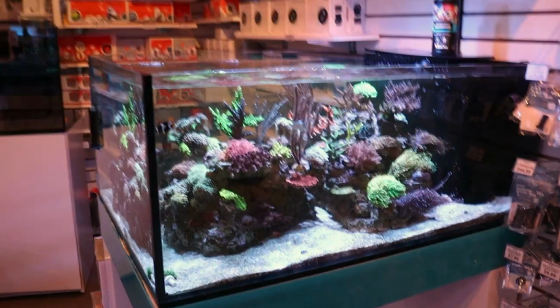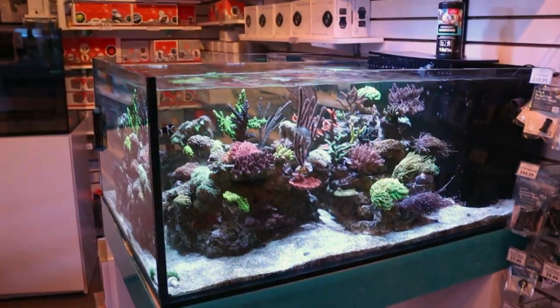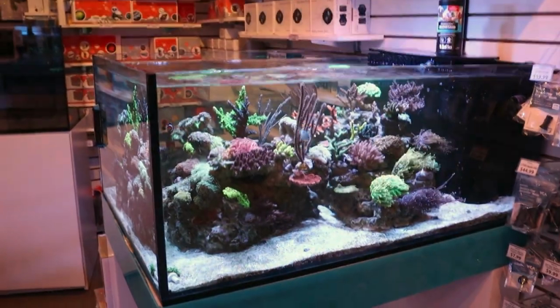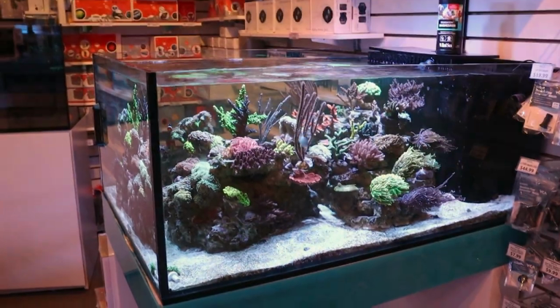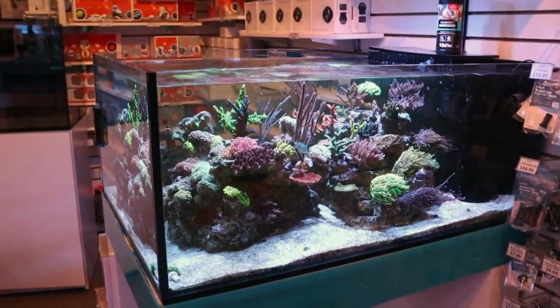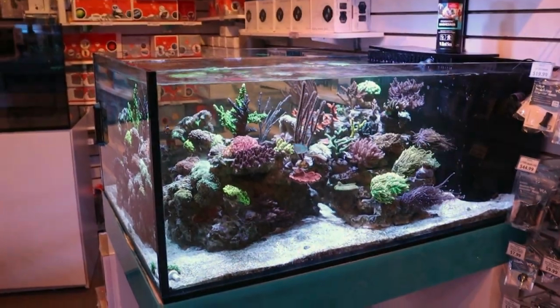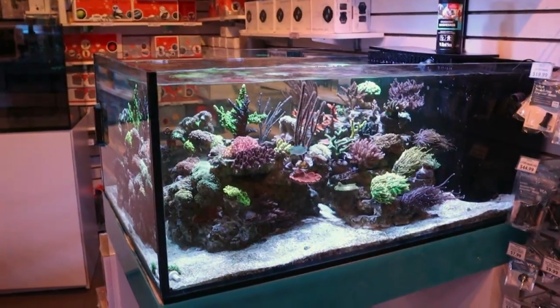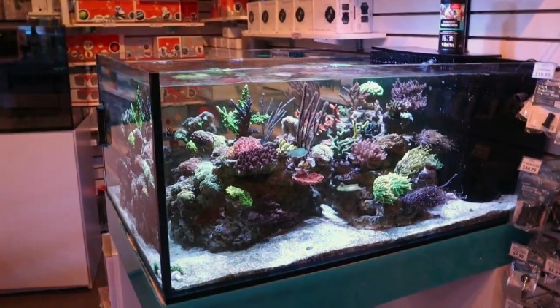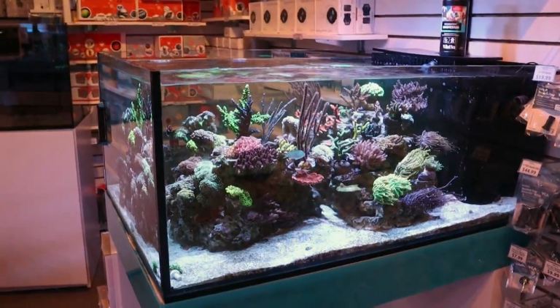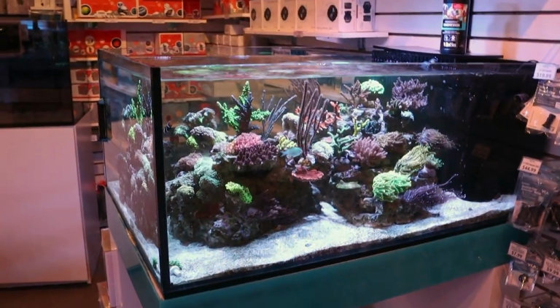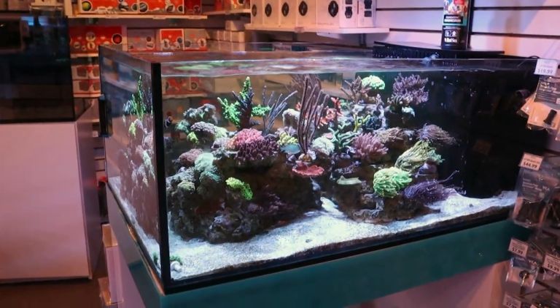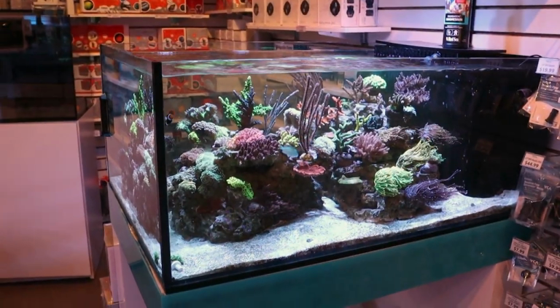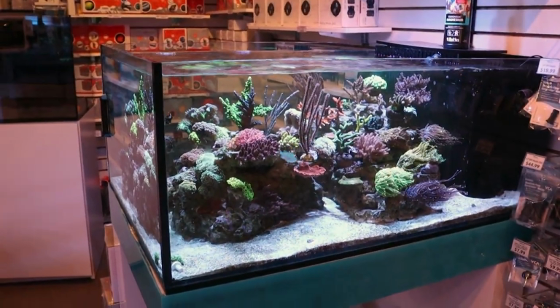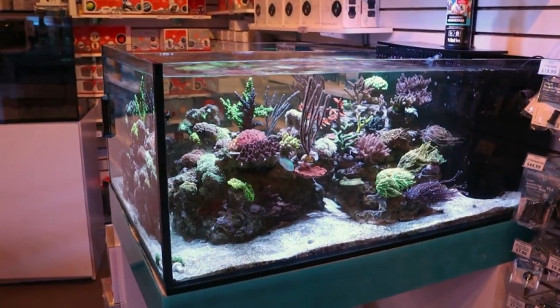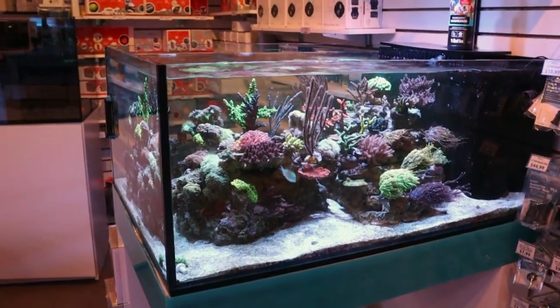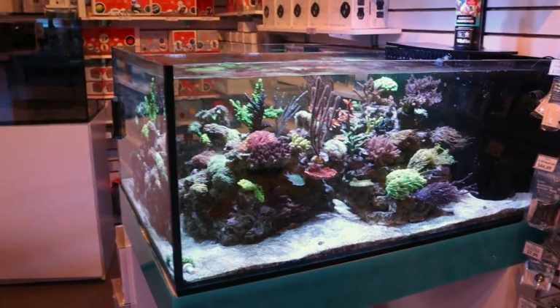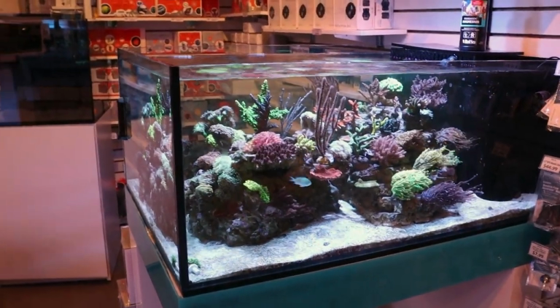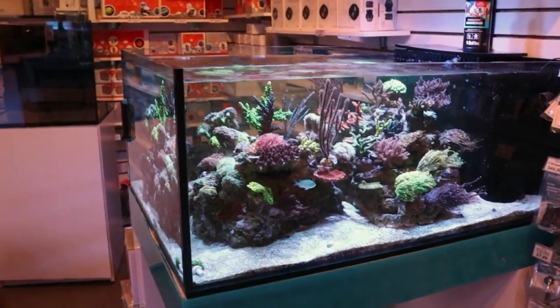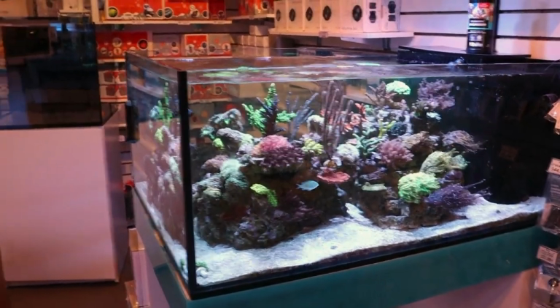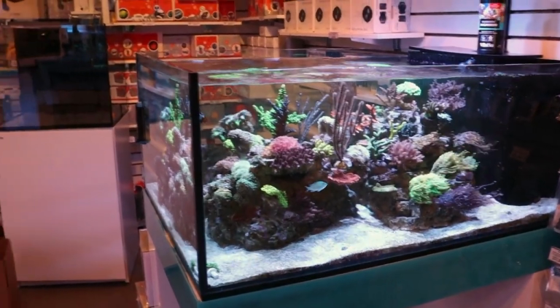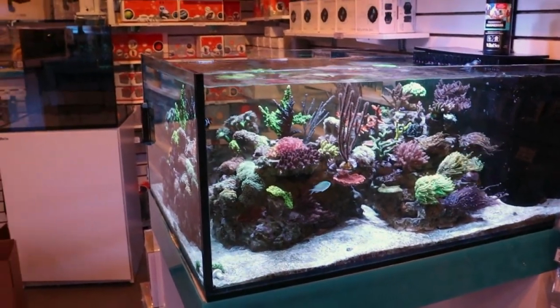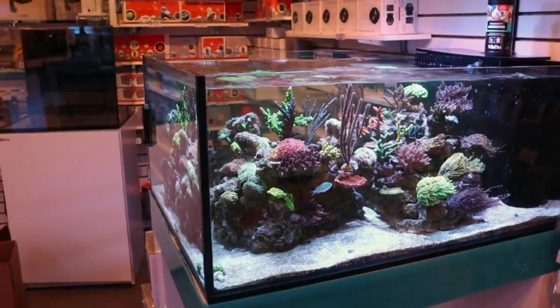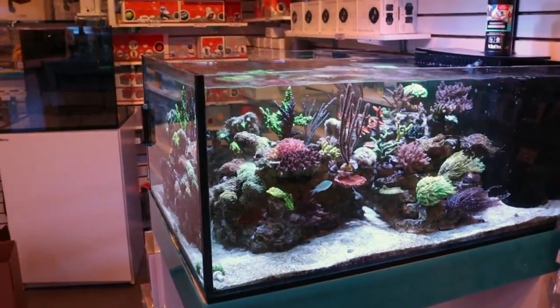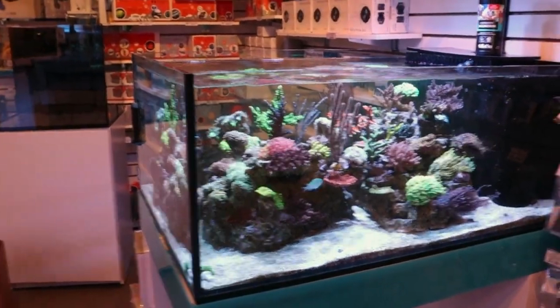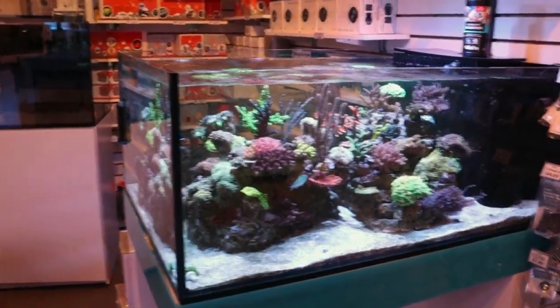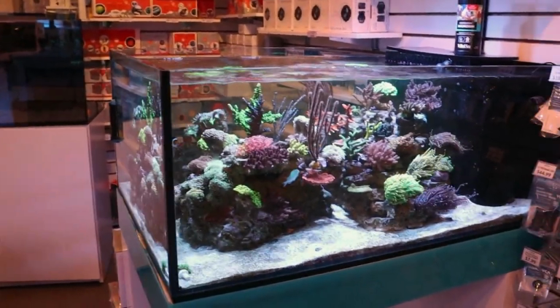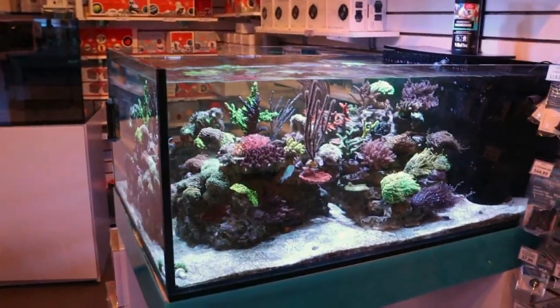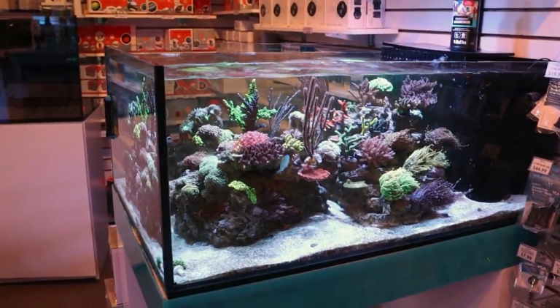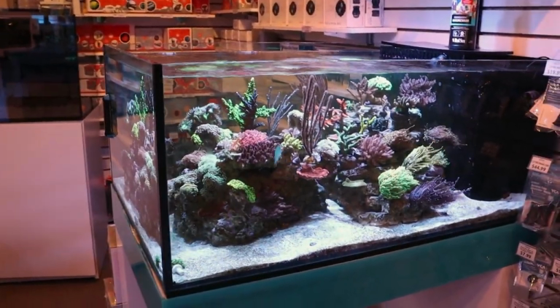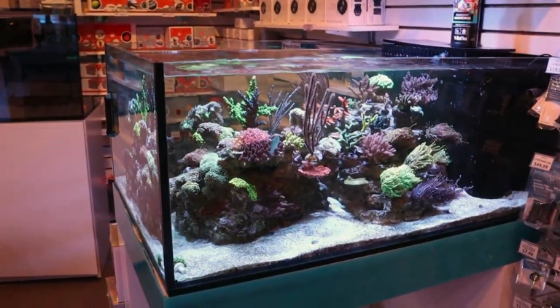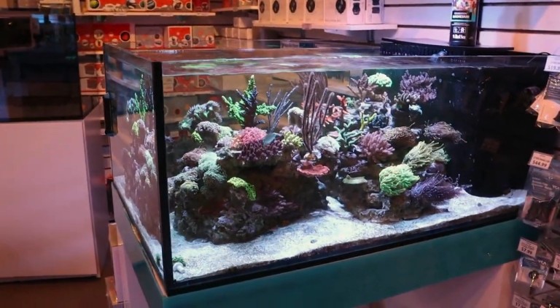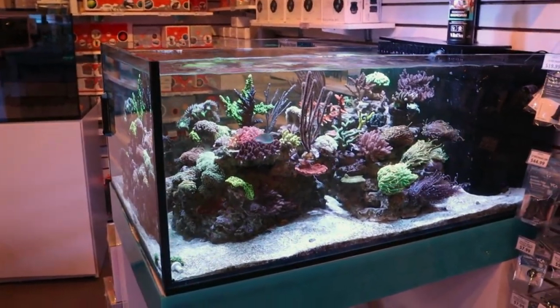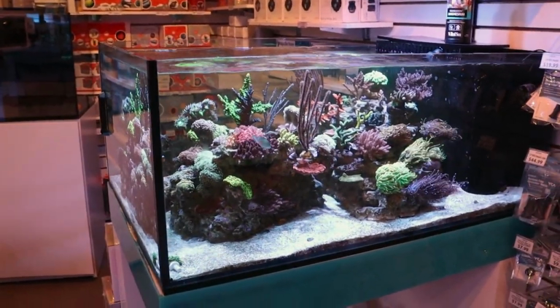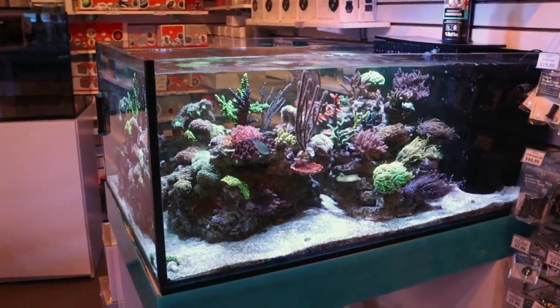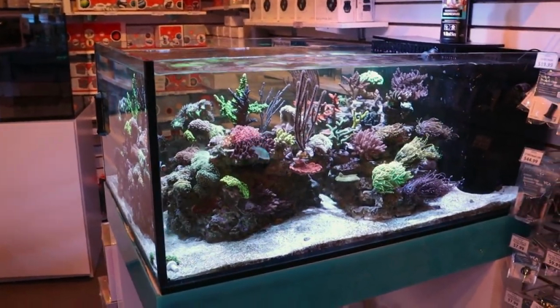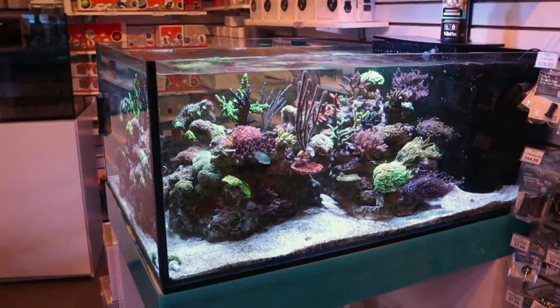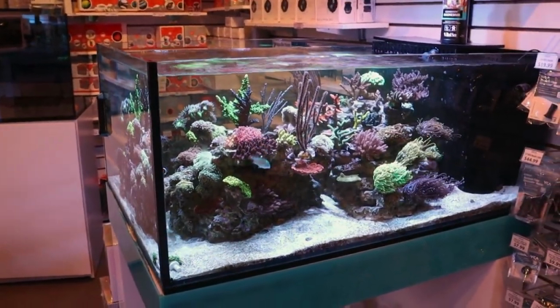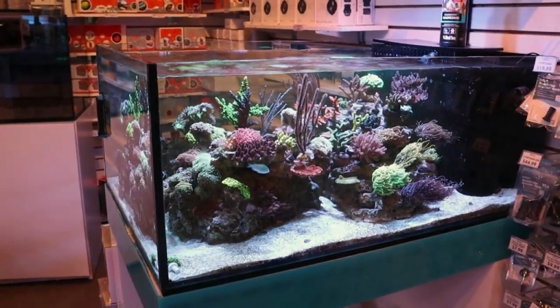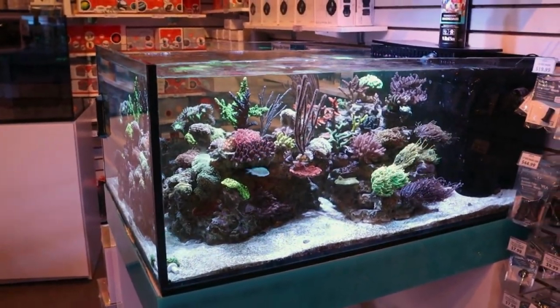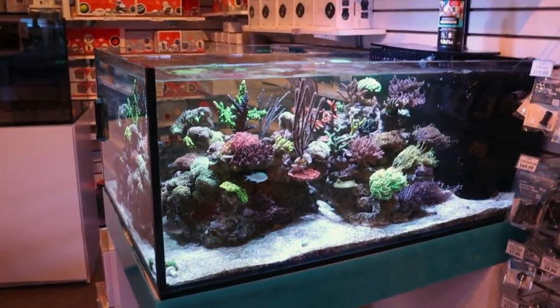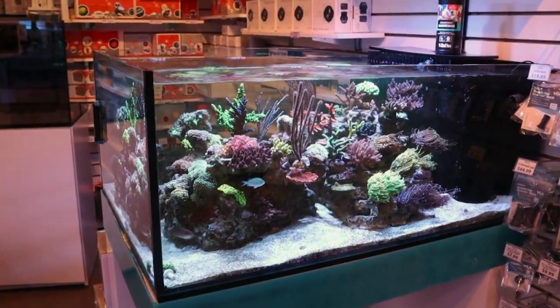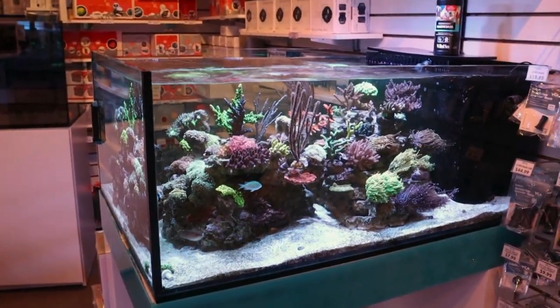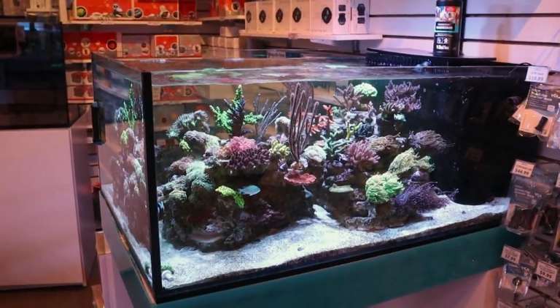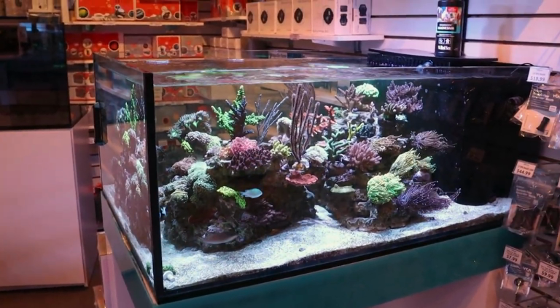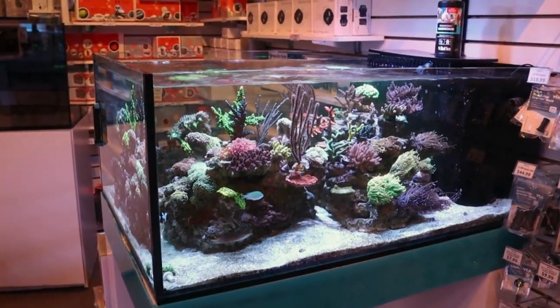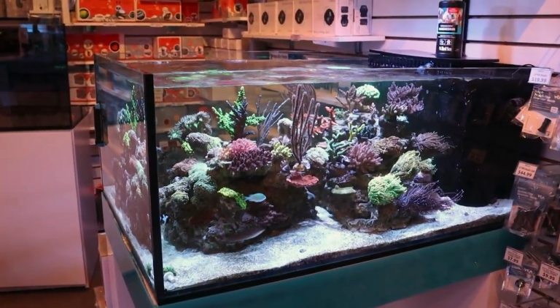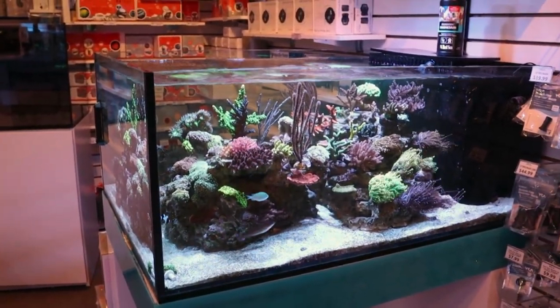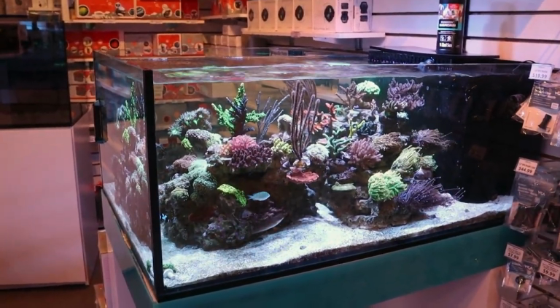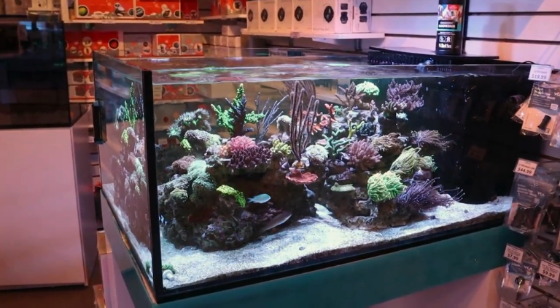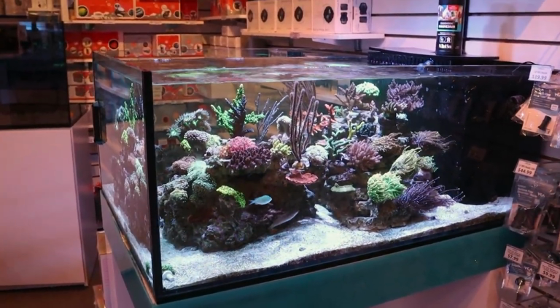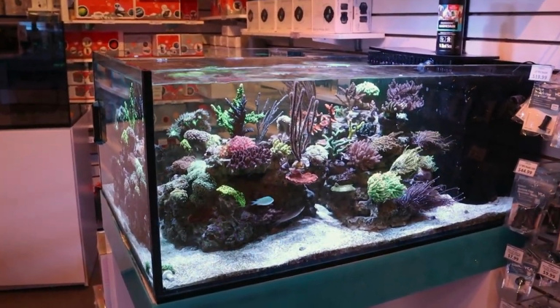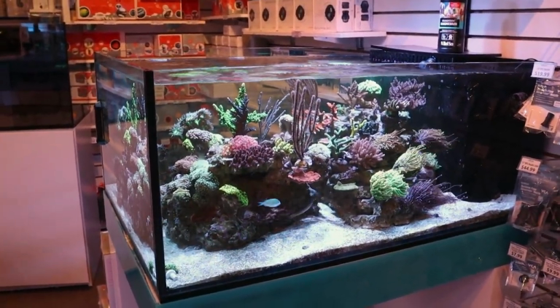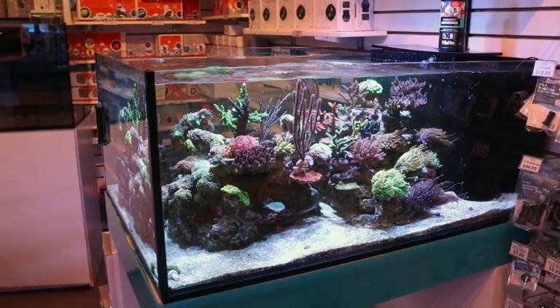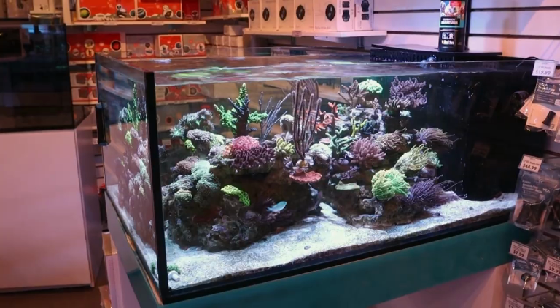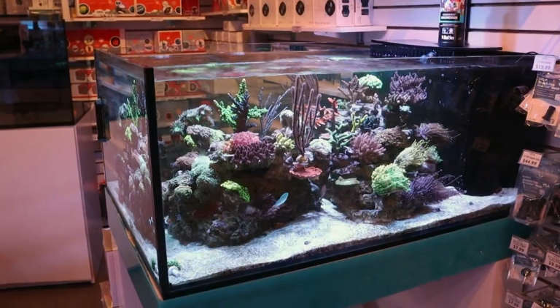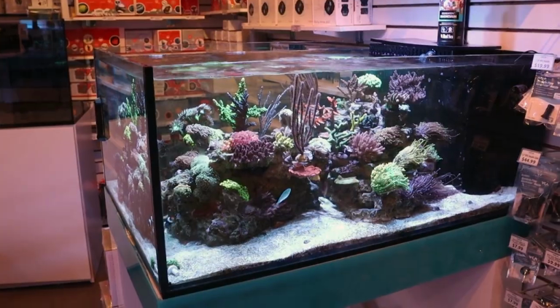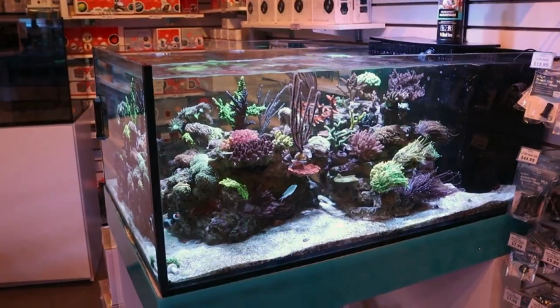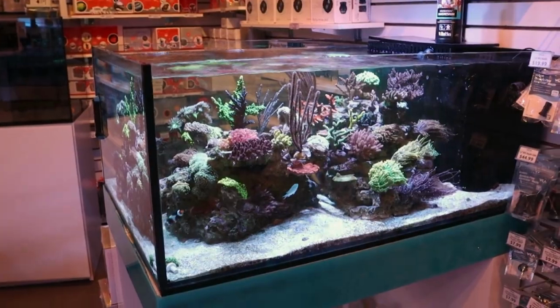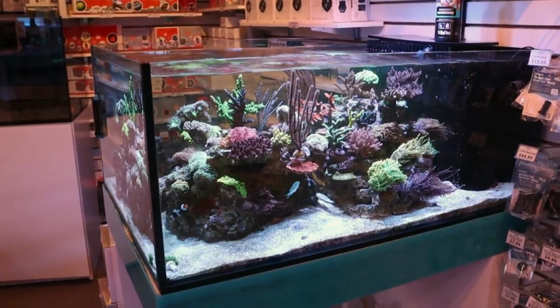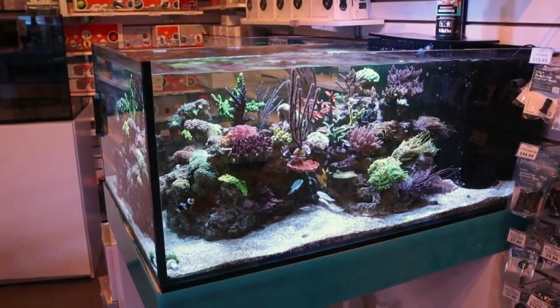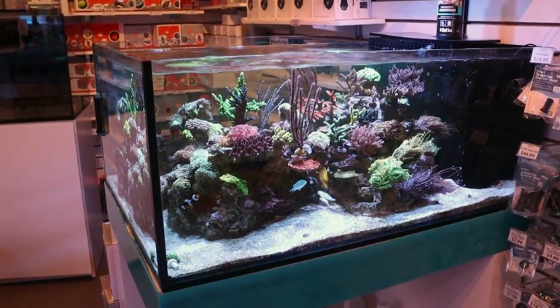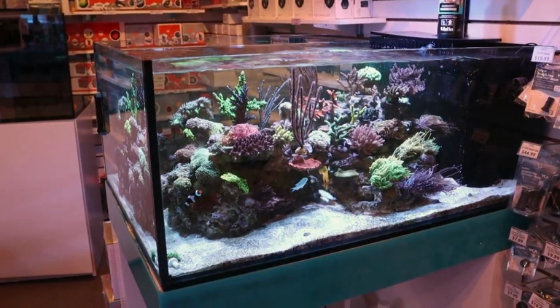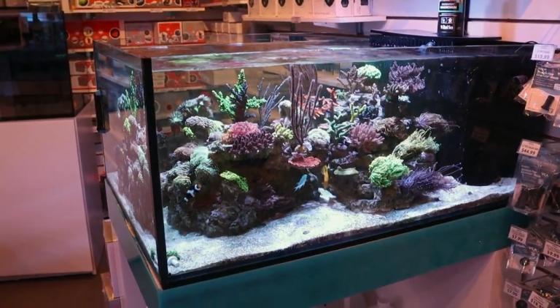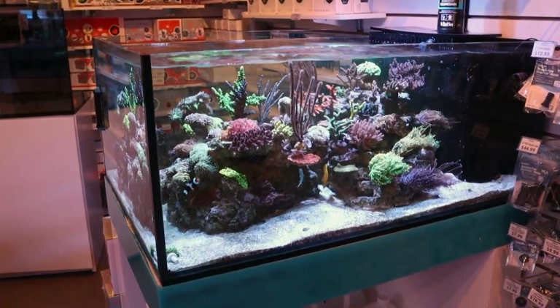Hello fellow reefers, March here again in the Frag Box and today I'm going to talk to you about dosing magnesium to your reef tank.